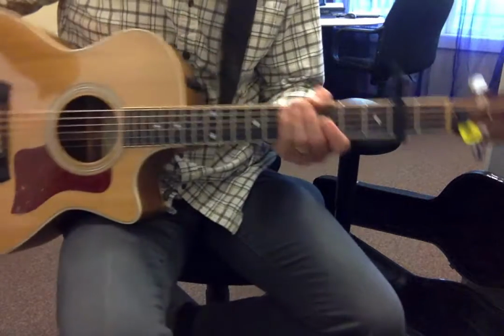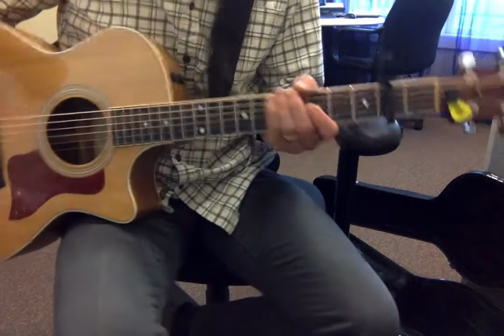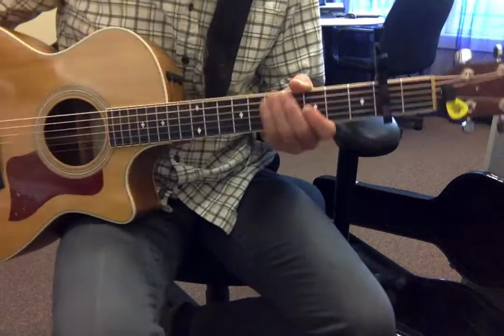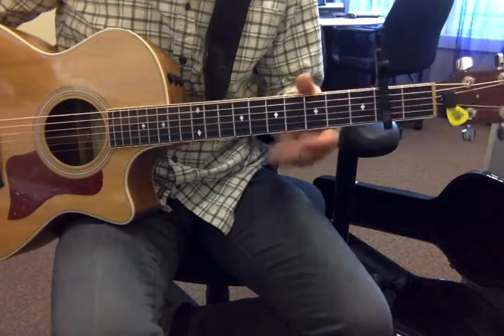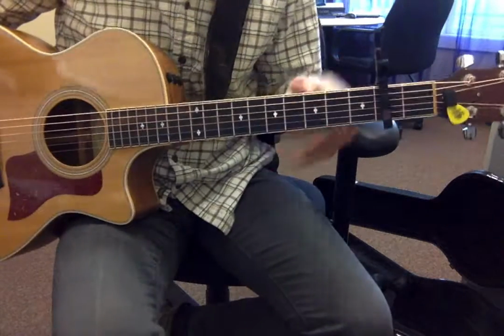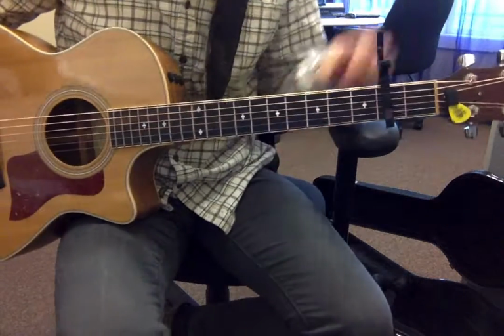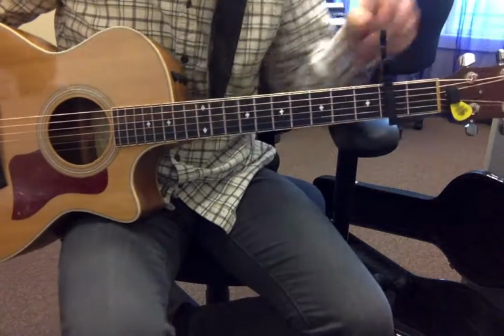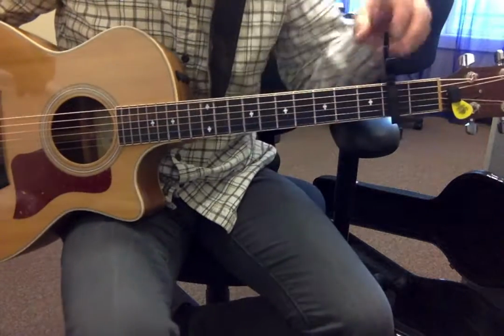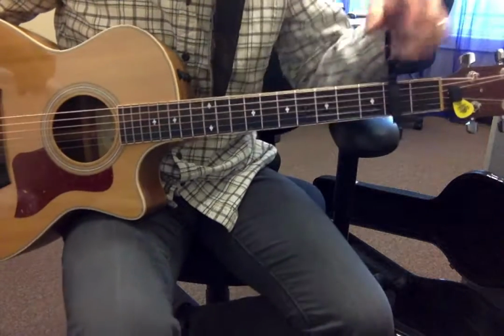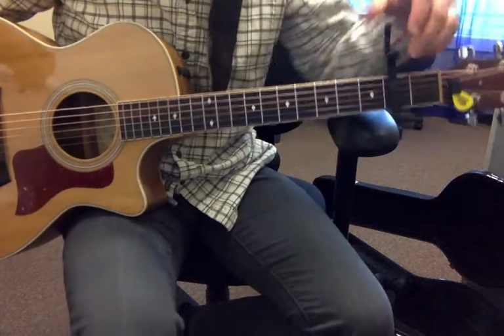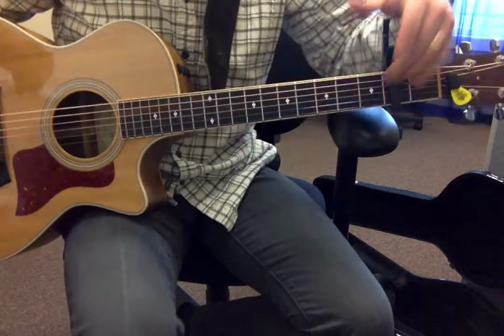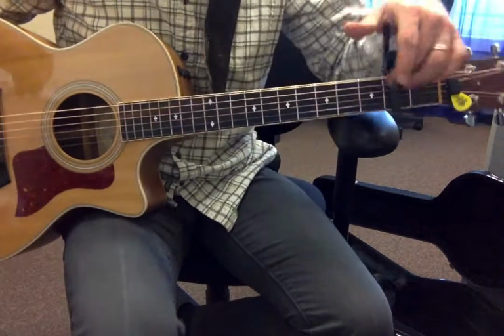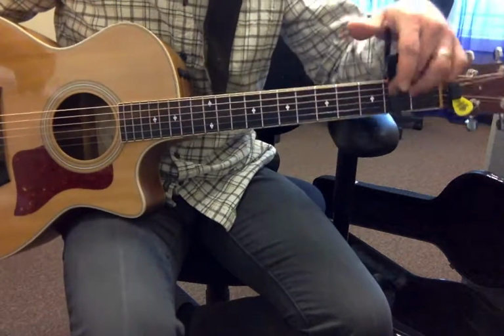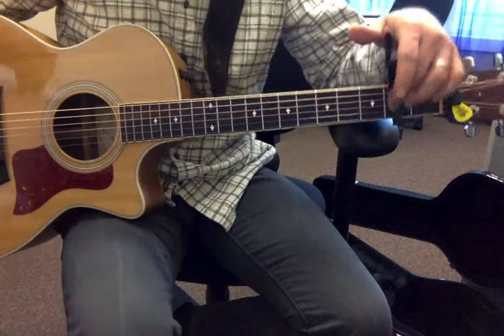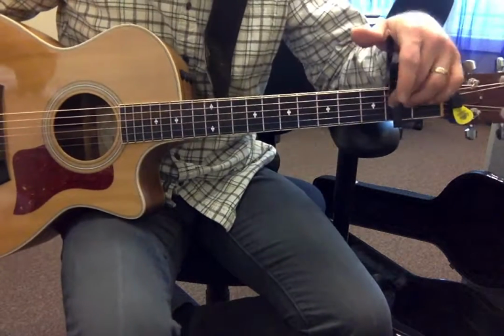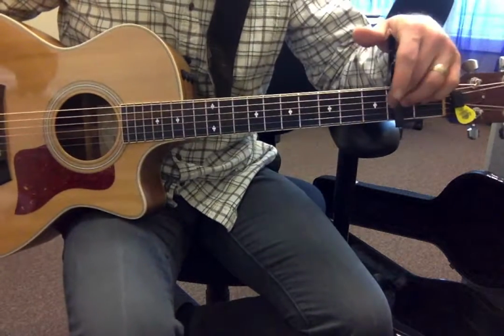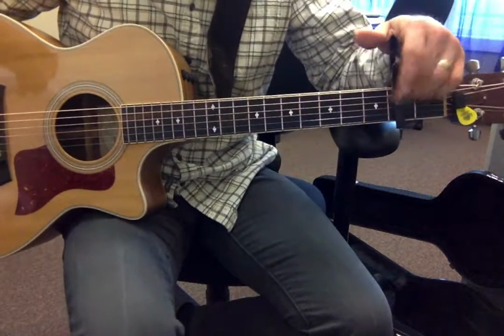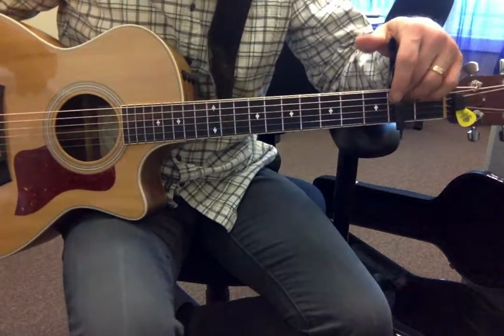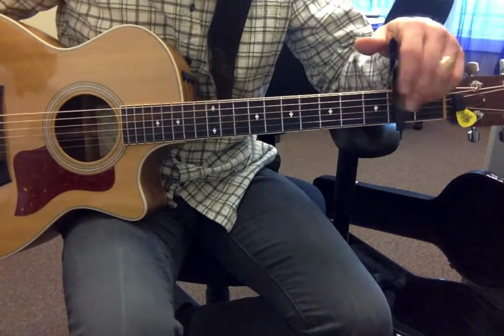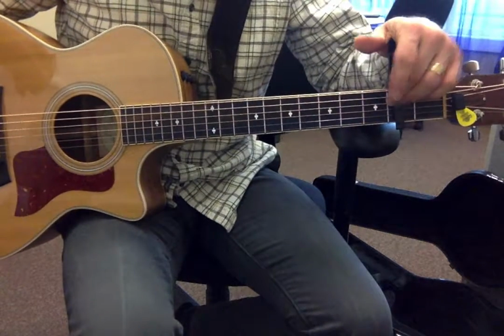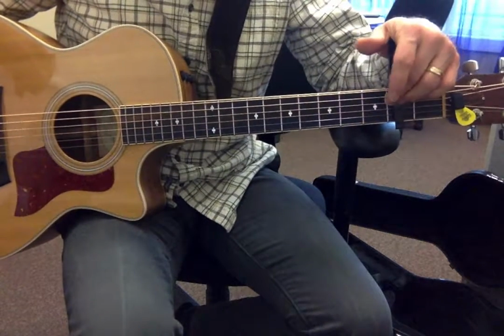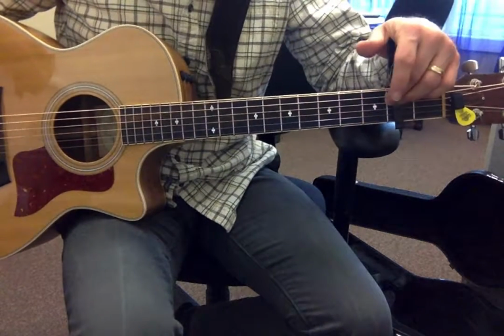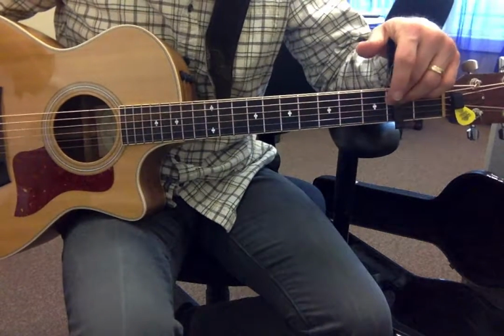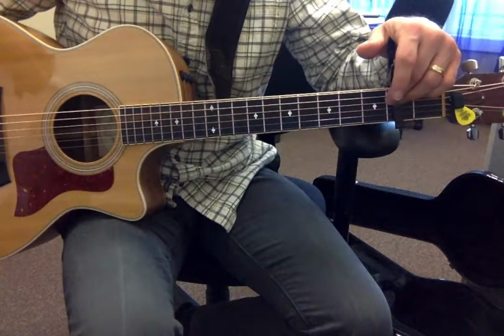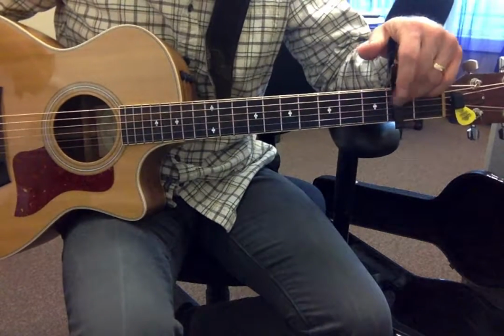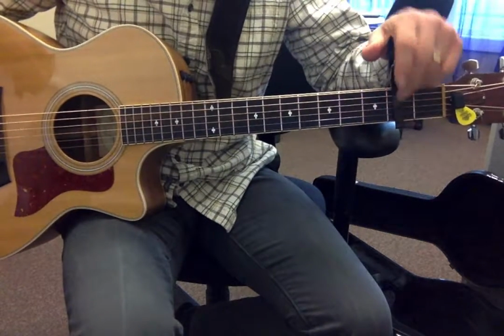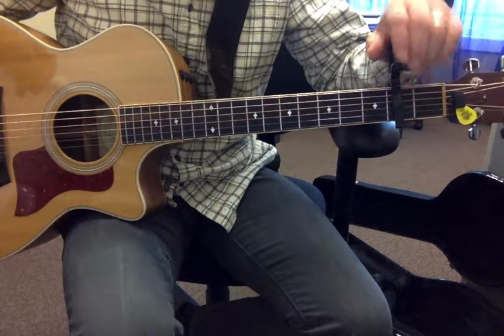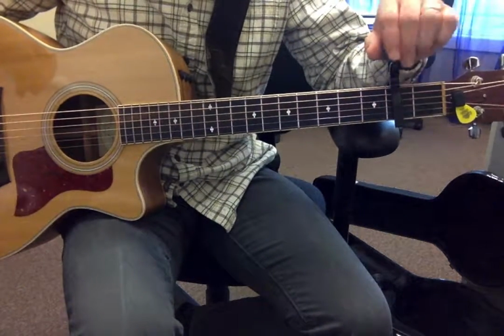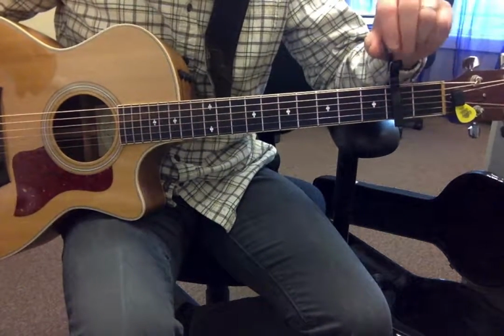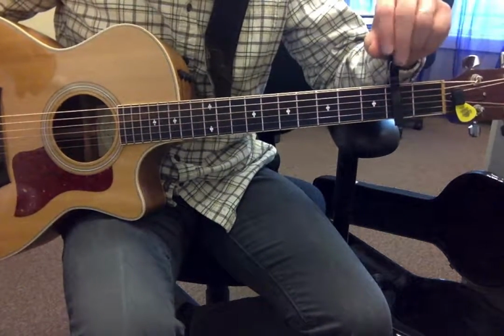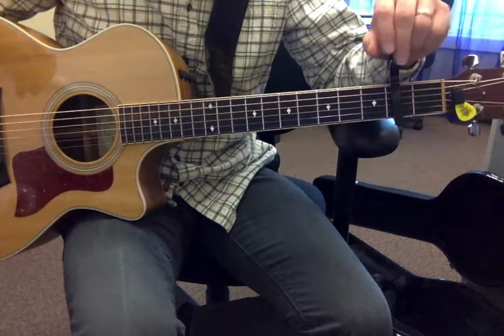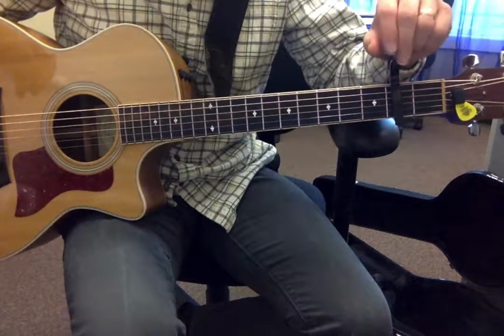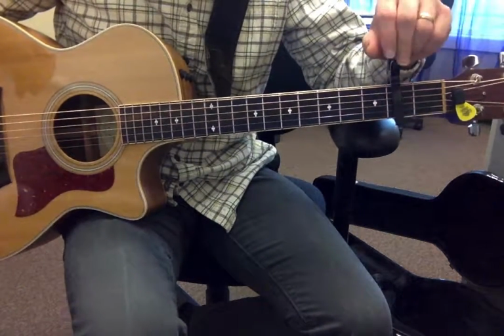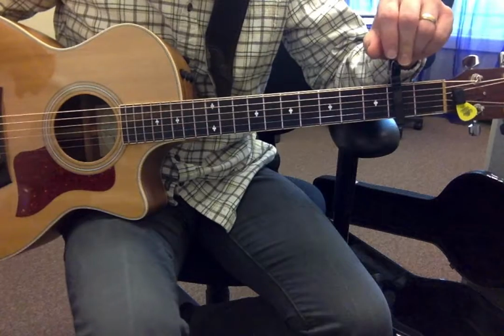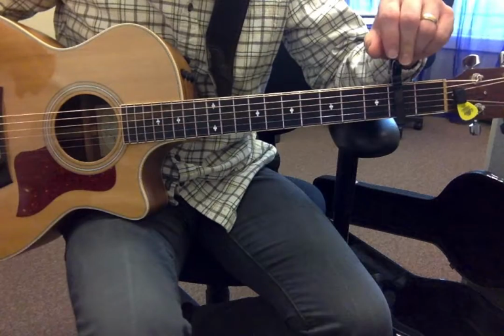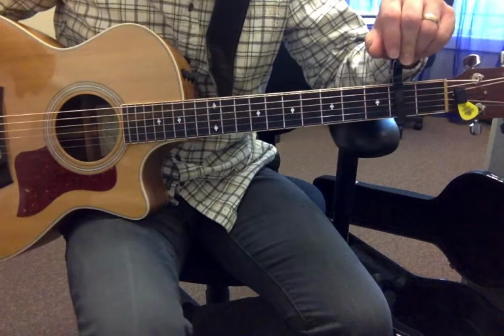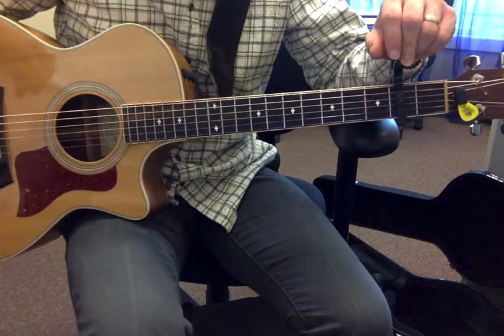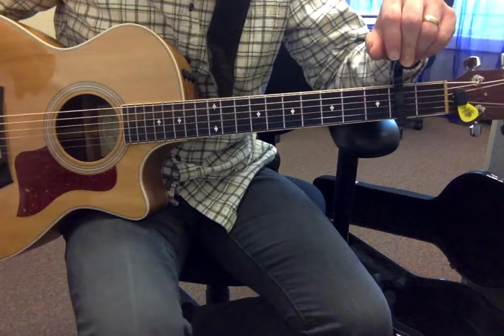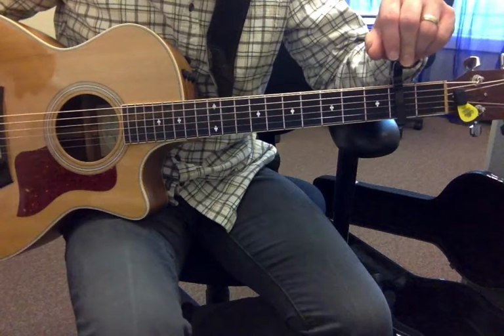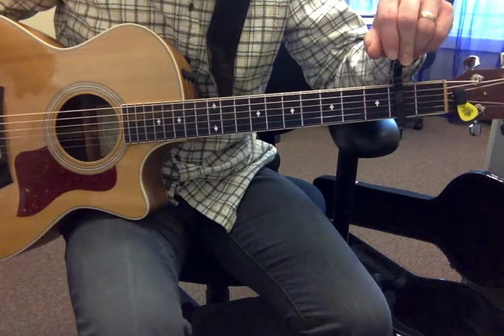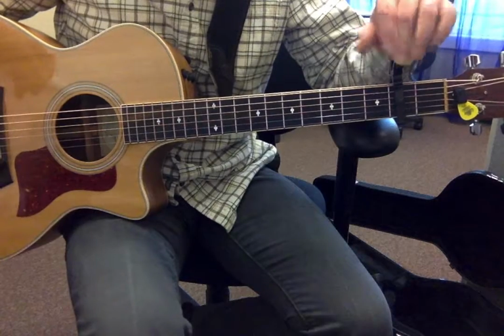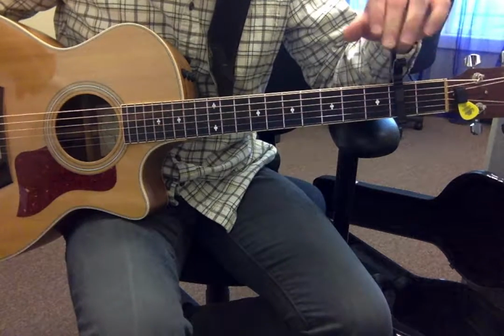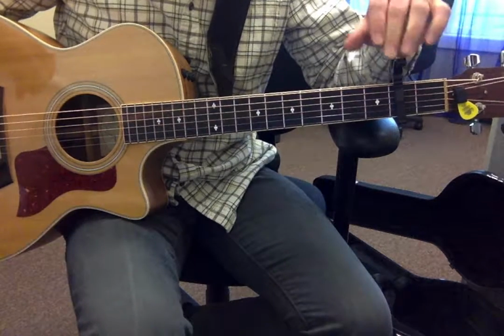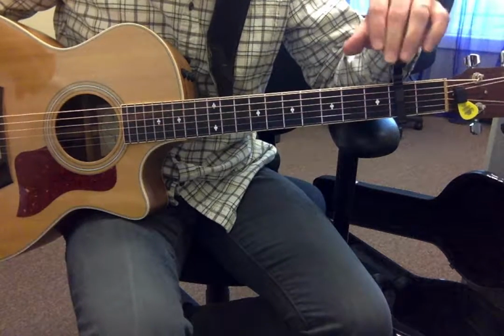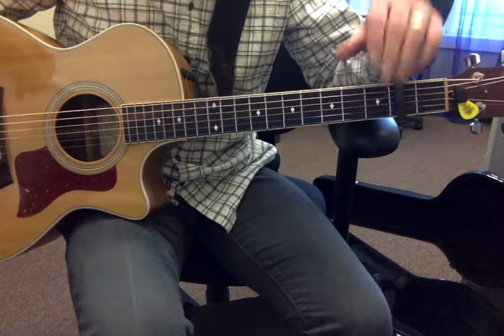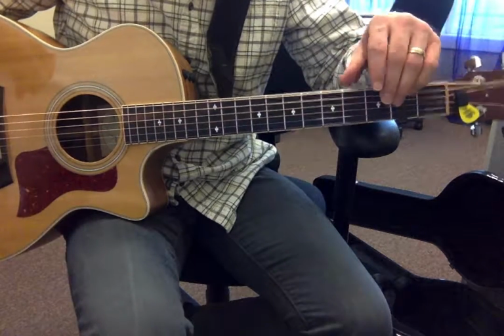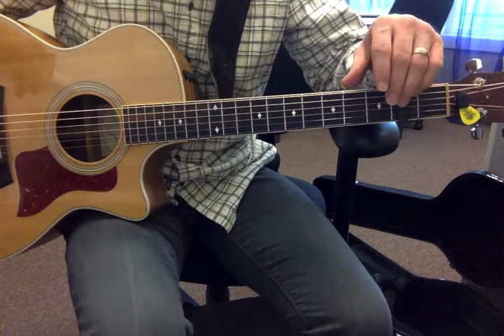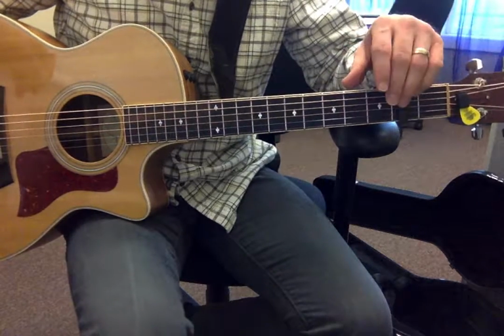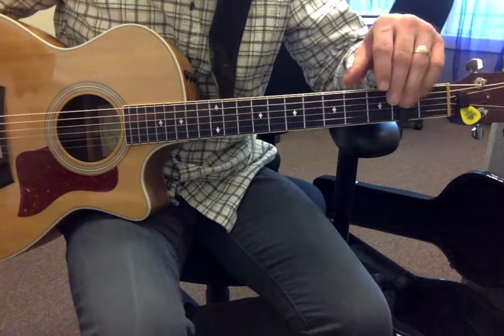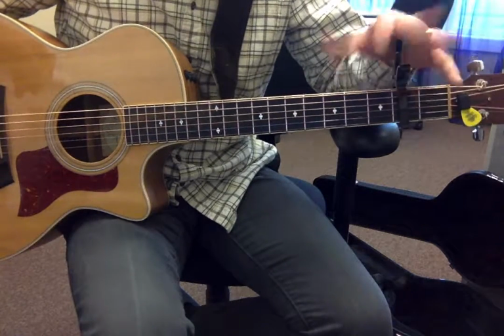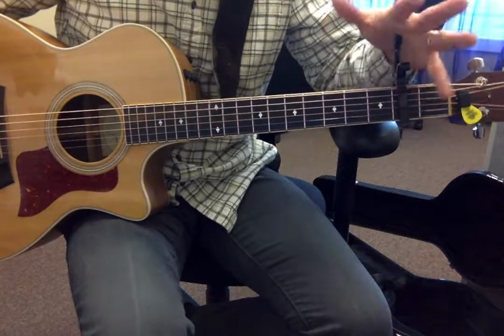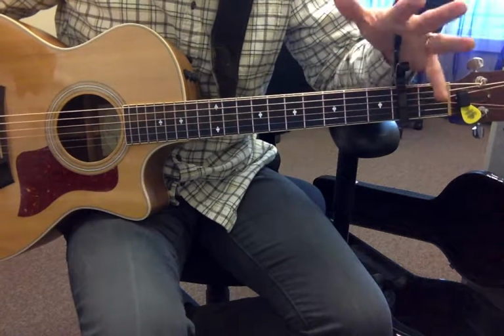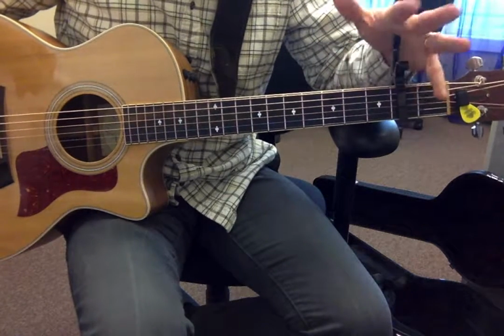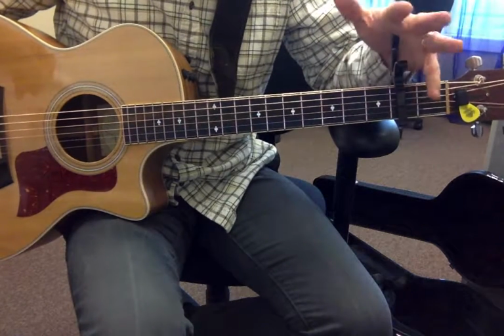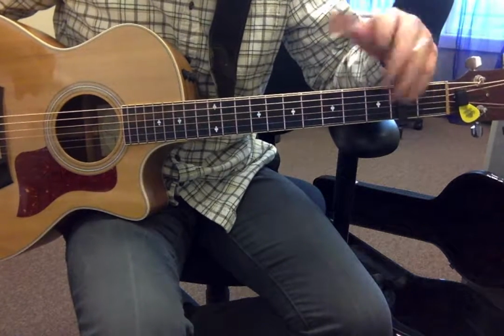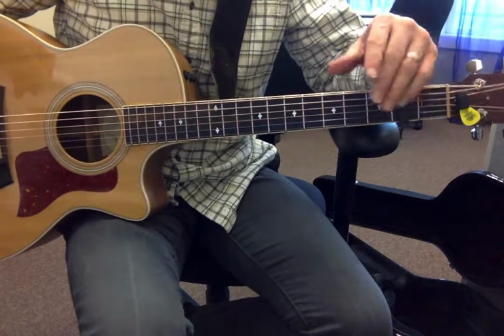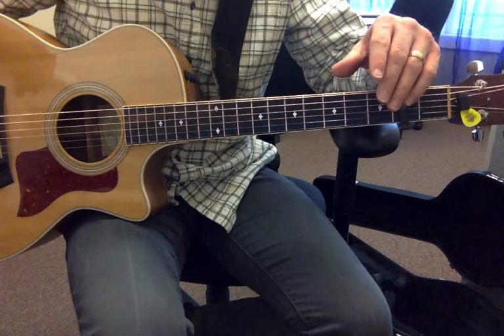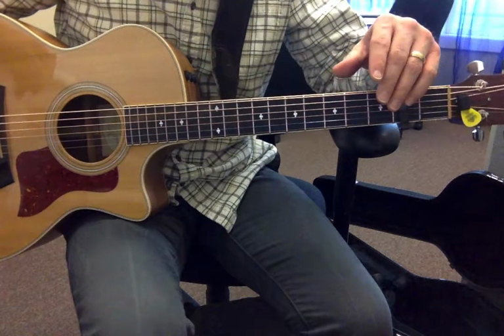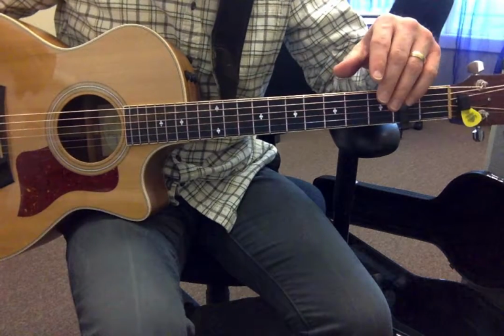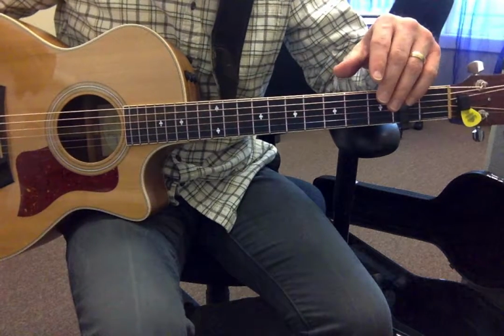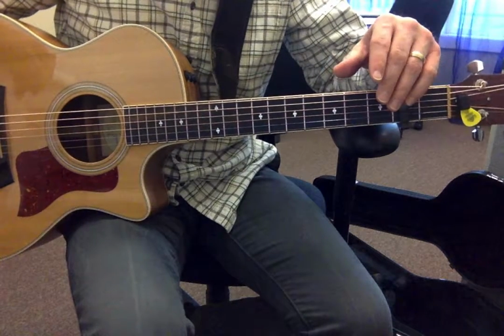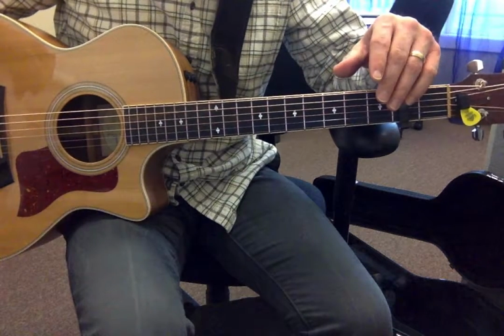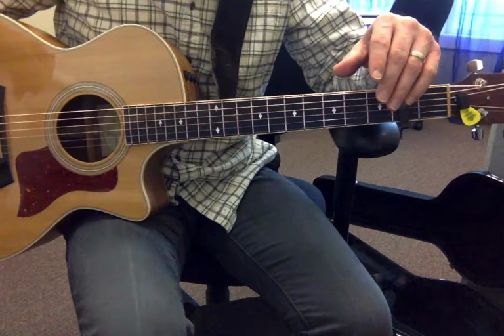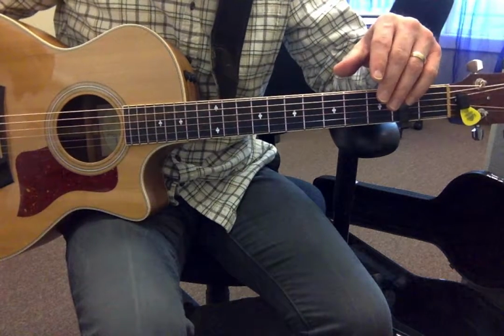Let's keep it on the second fret, and you probably want to make sure you keep the cable on, otherwise the chords are a little bit more difficult.